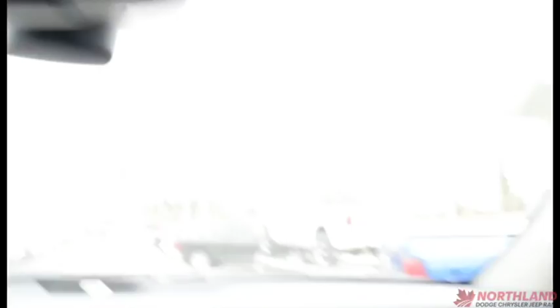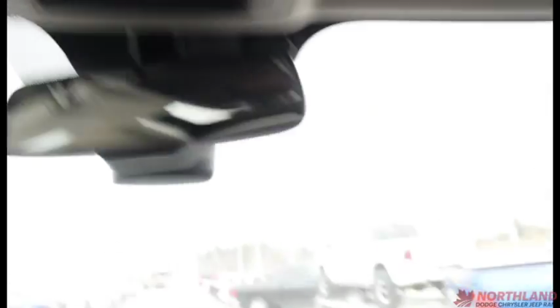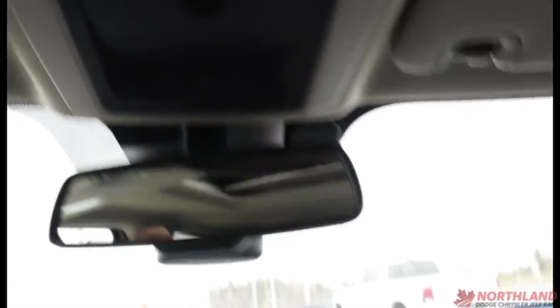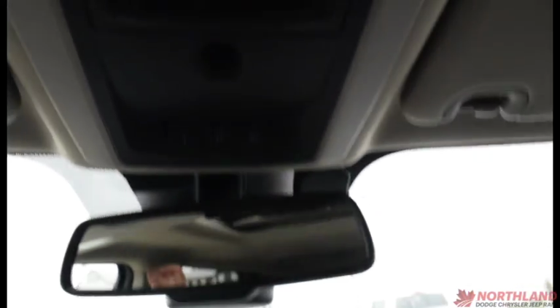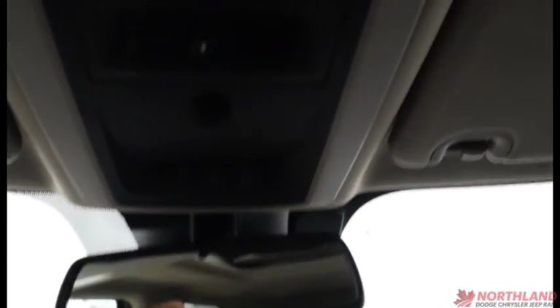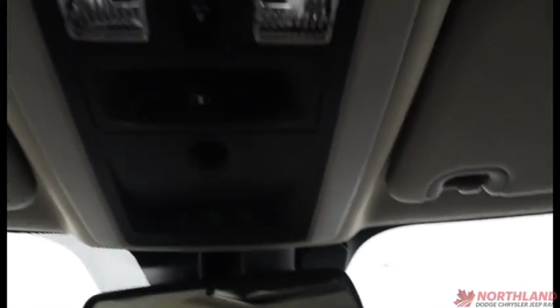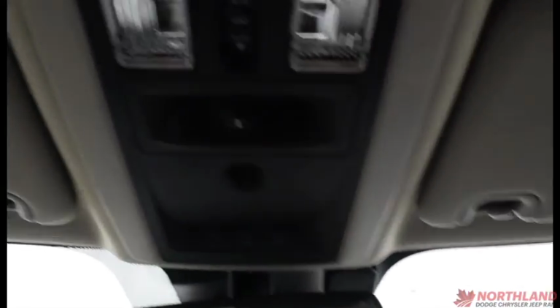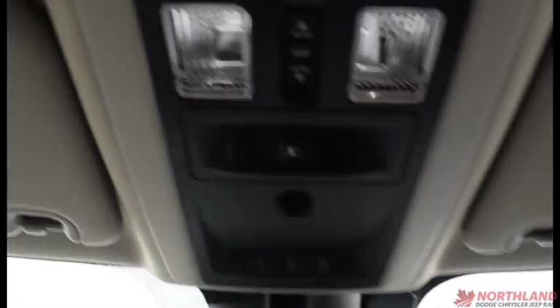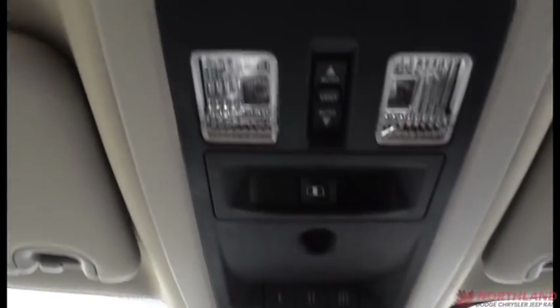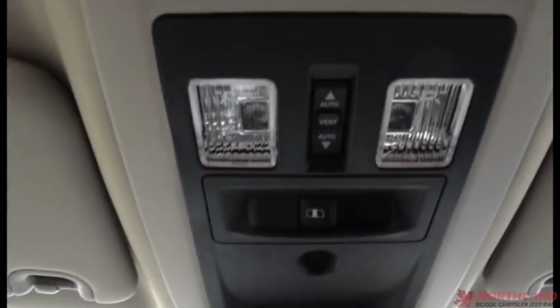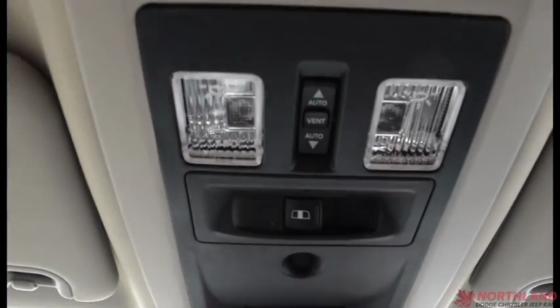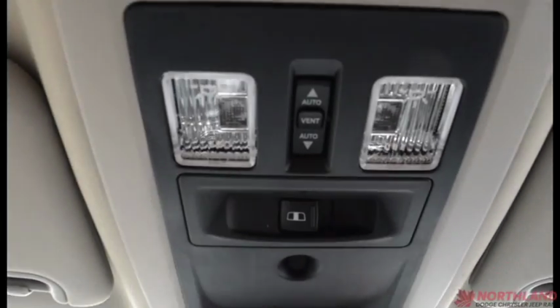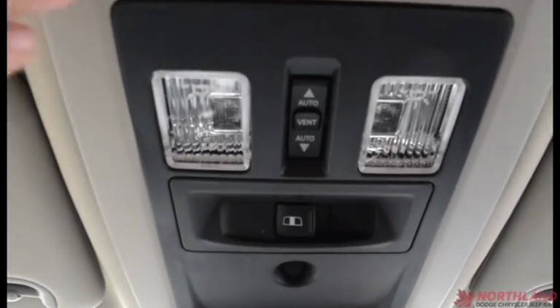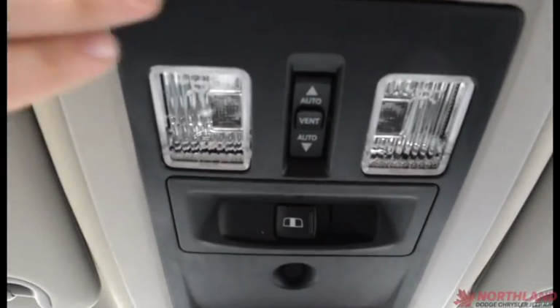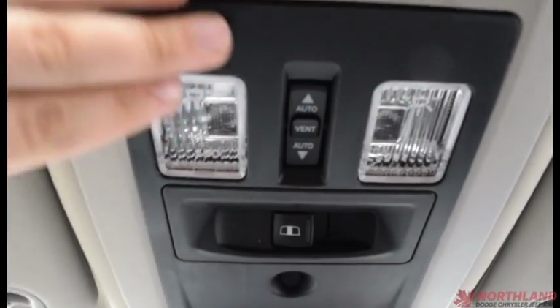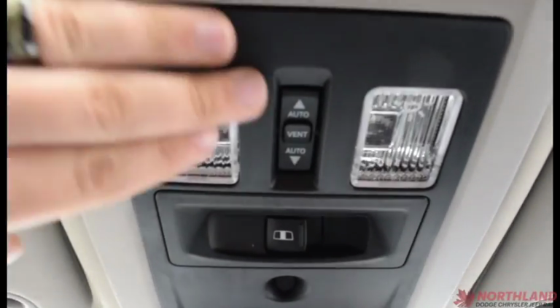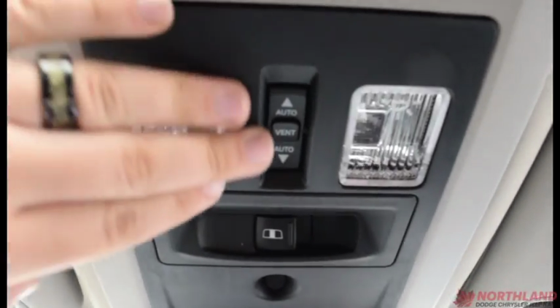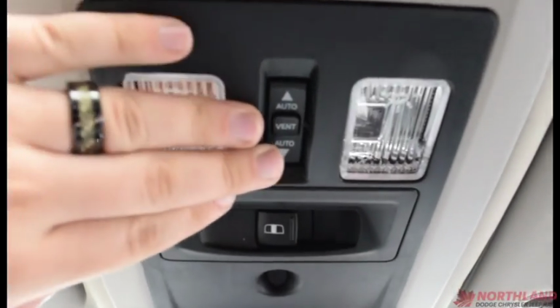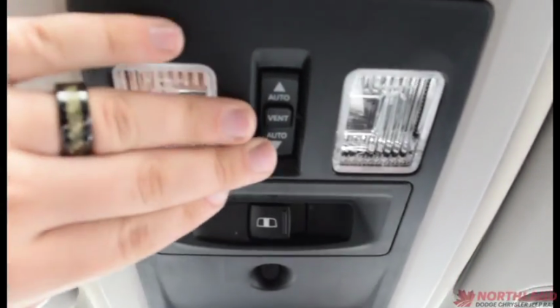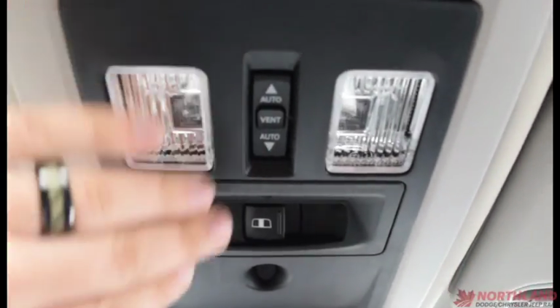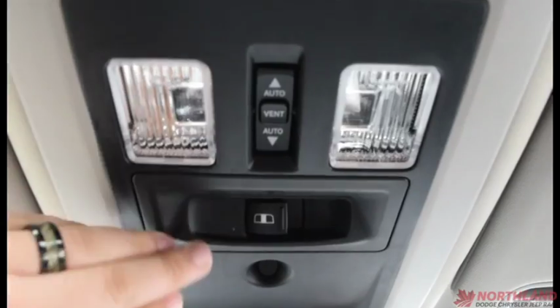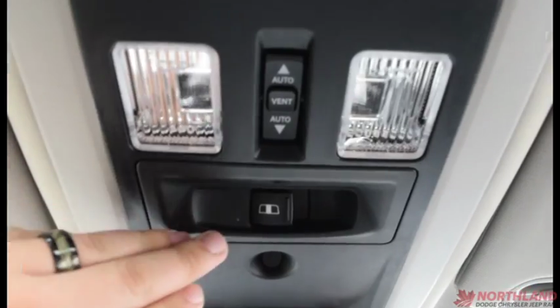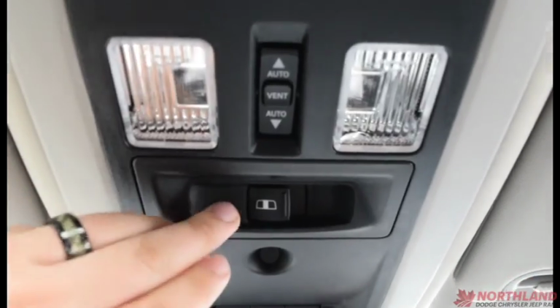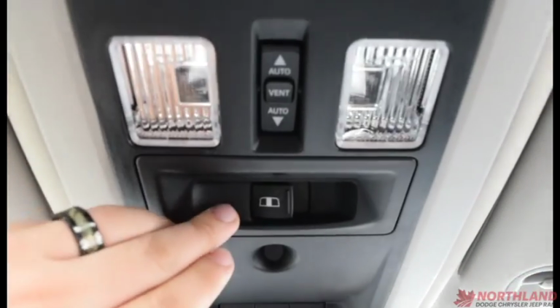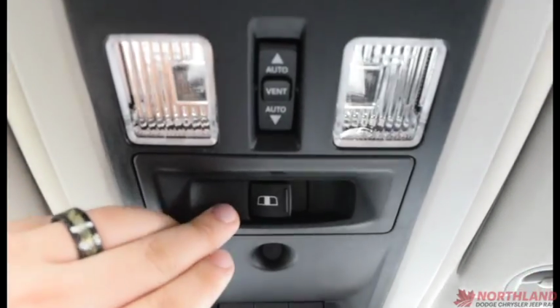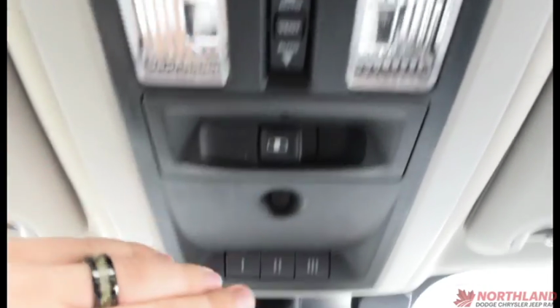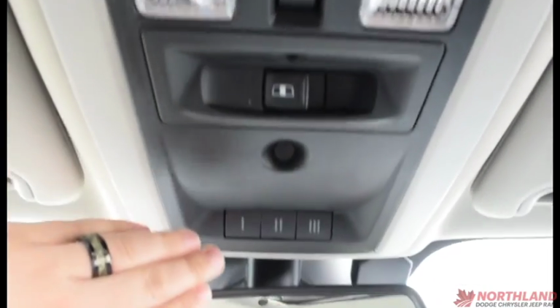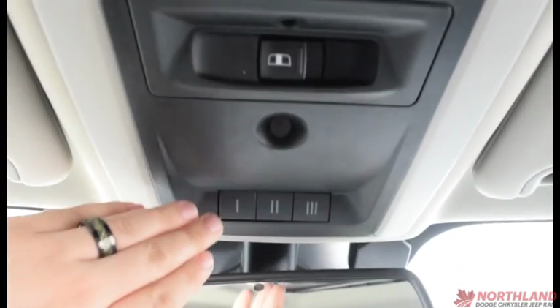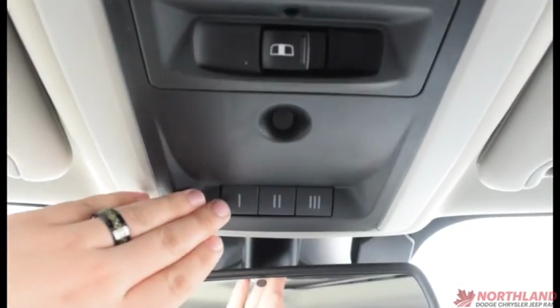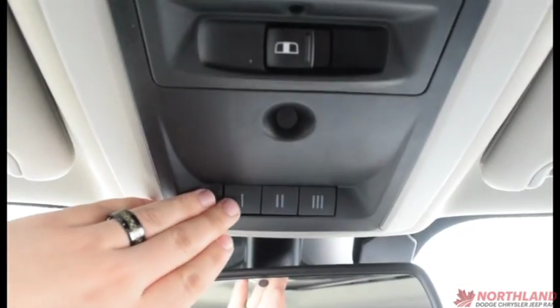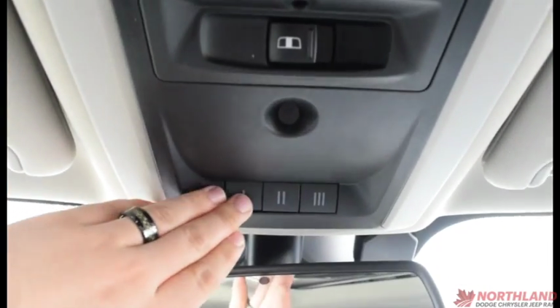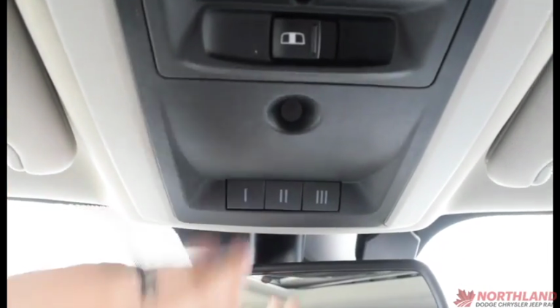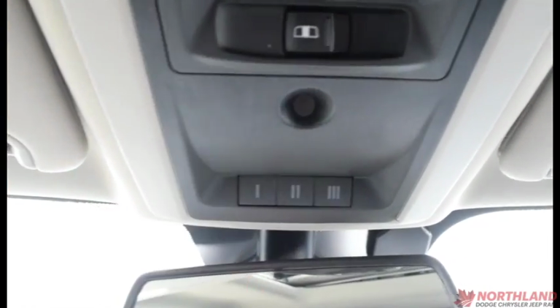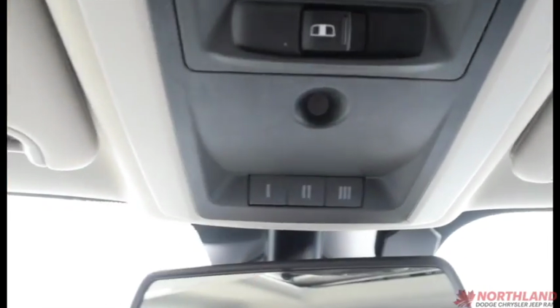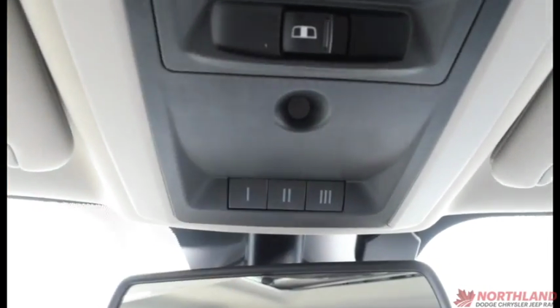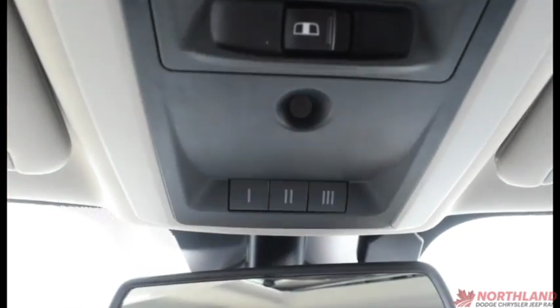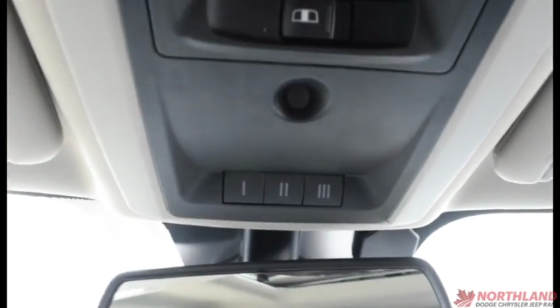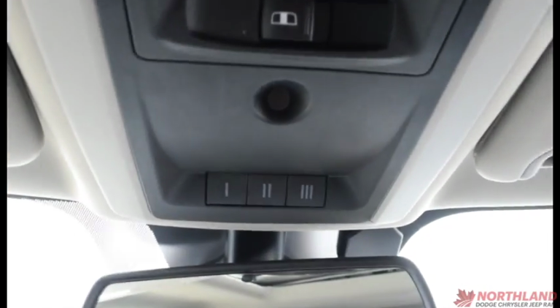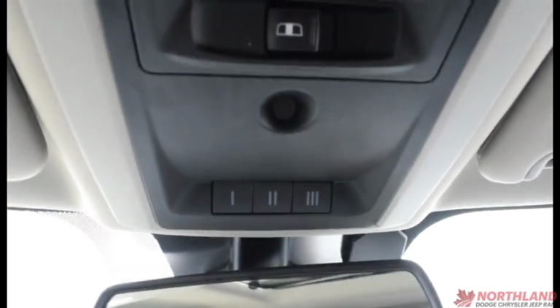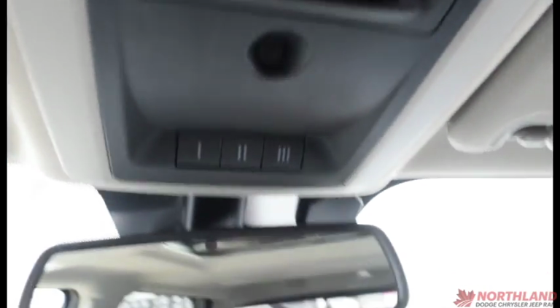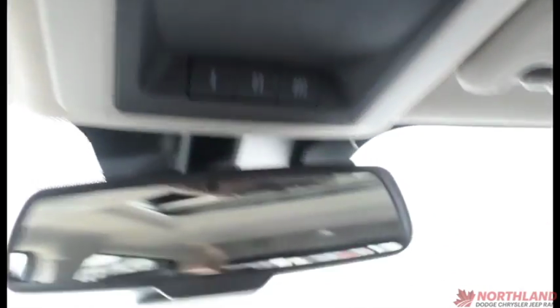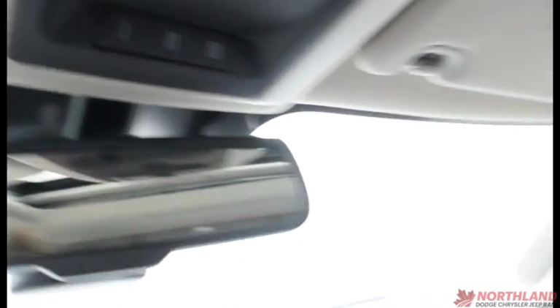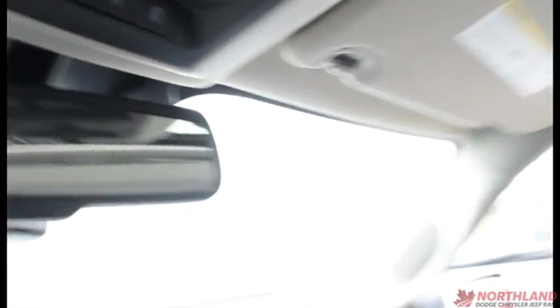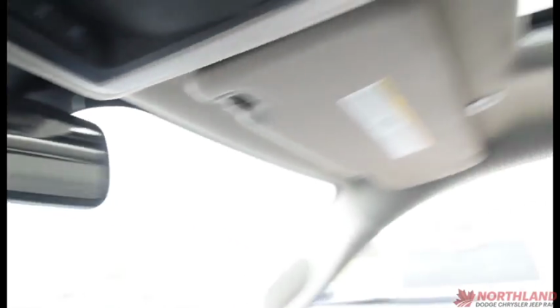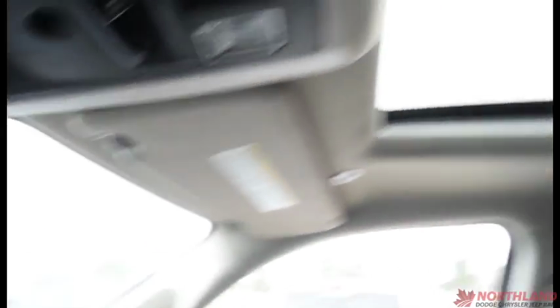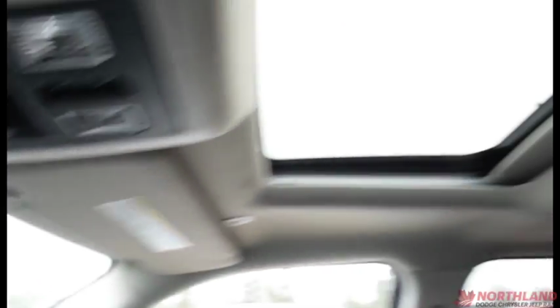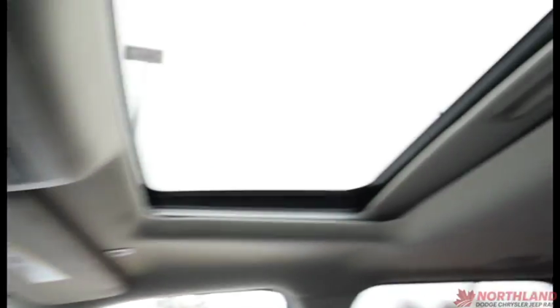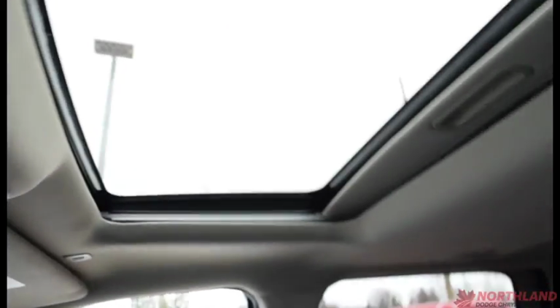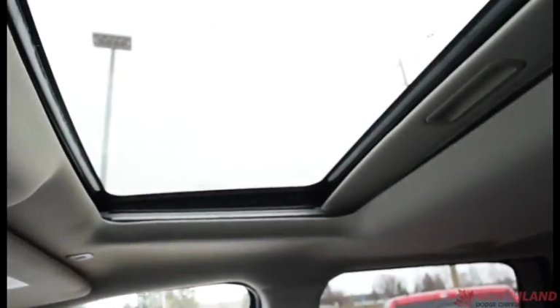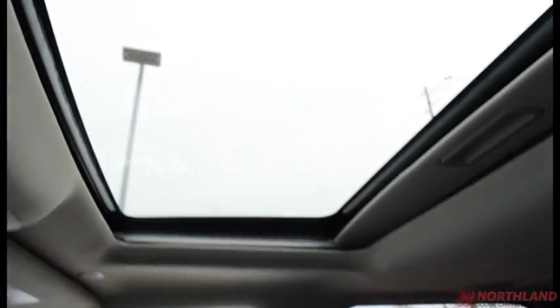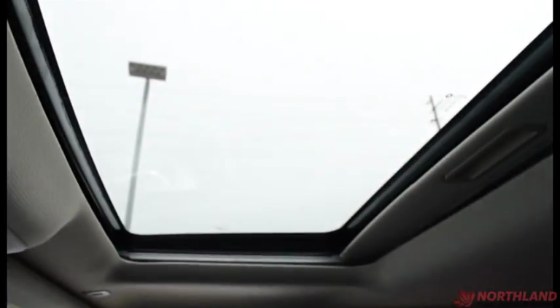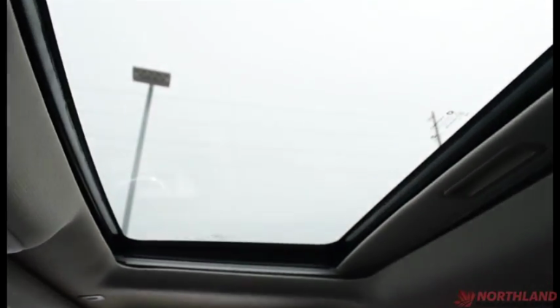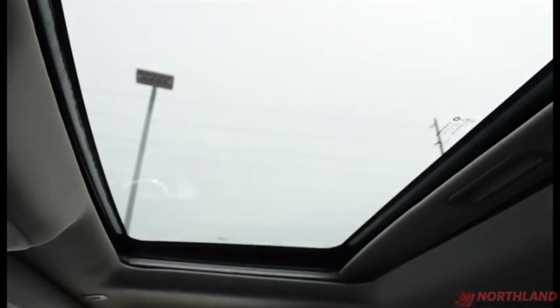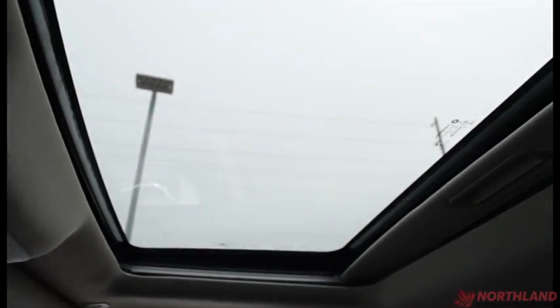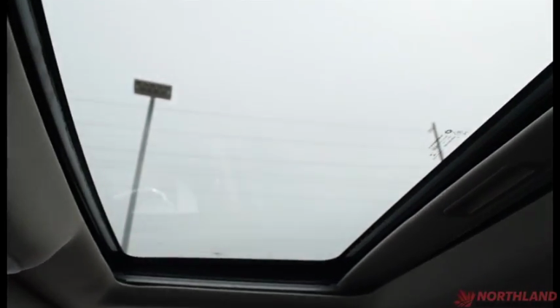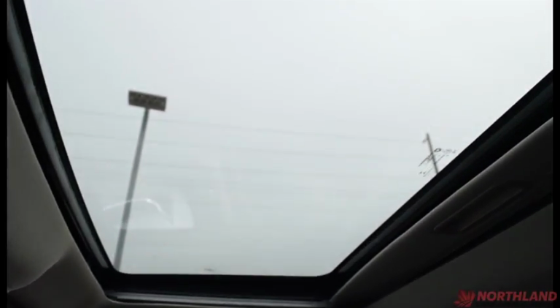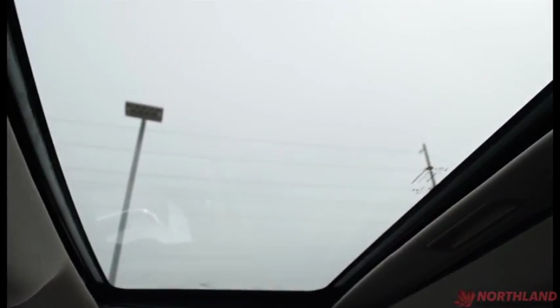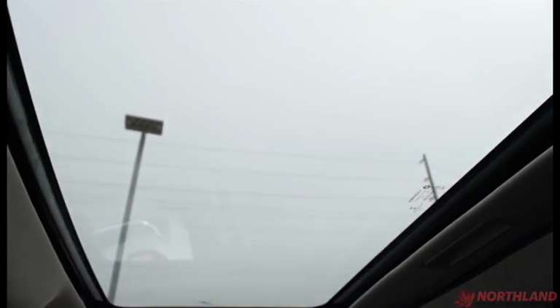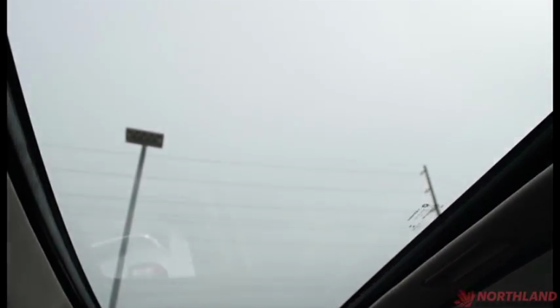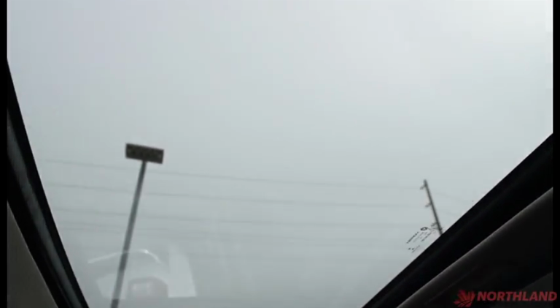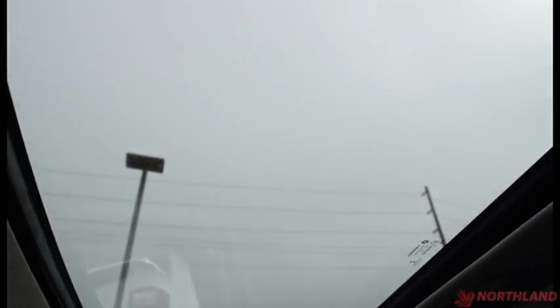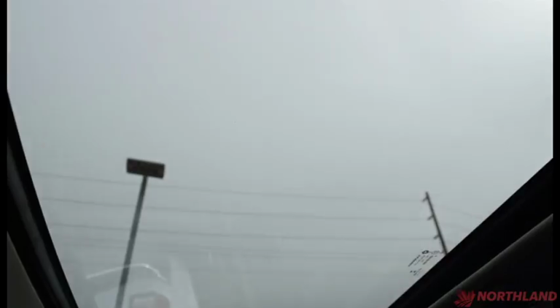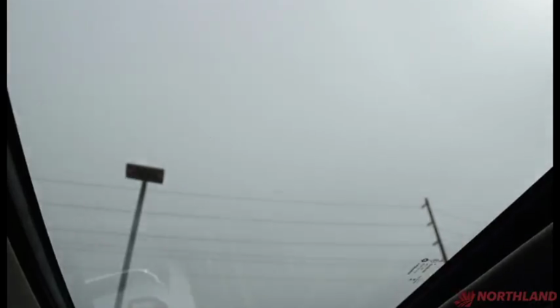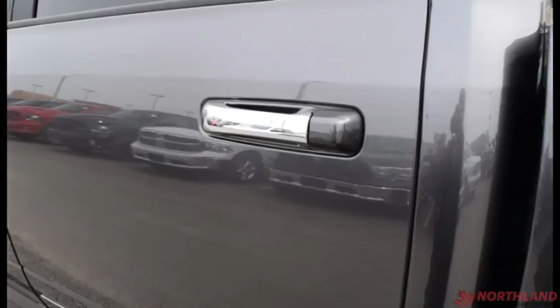Right up top we do have the controls for our sunroof, our rear window, and our universal garage door opener. And there is our sunroof.